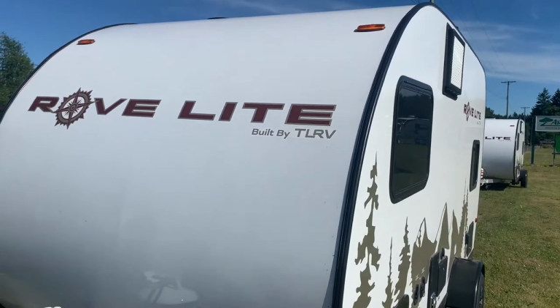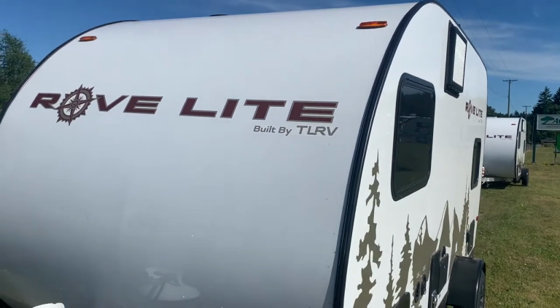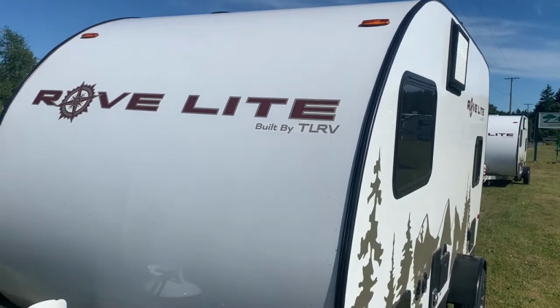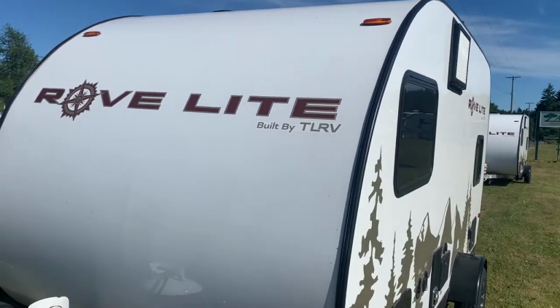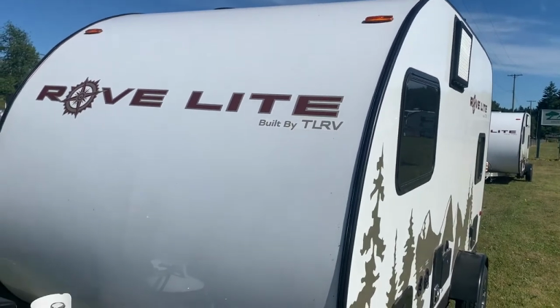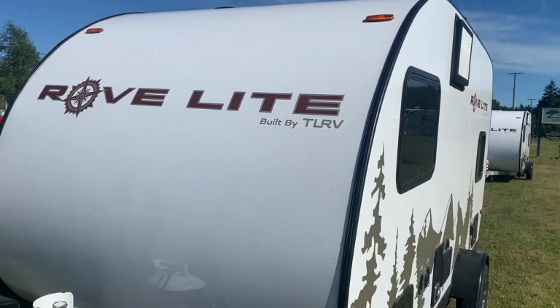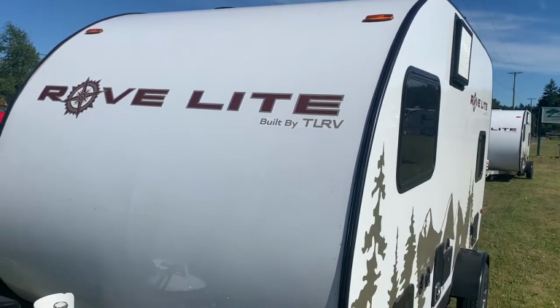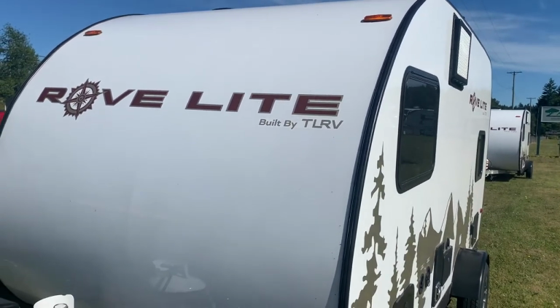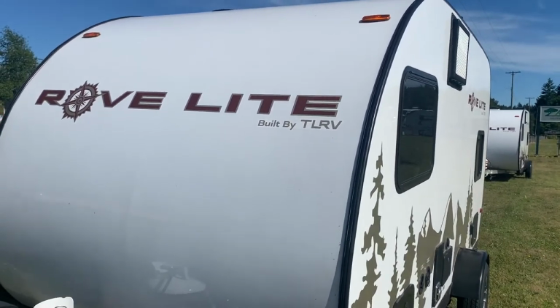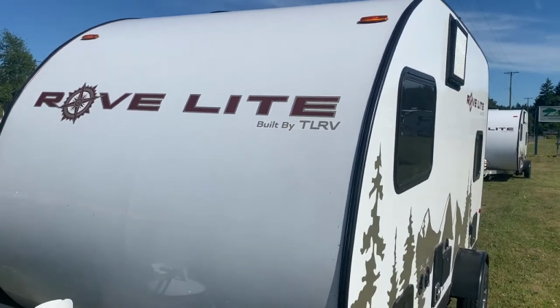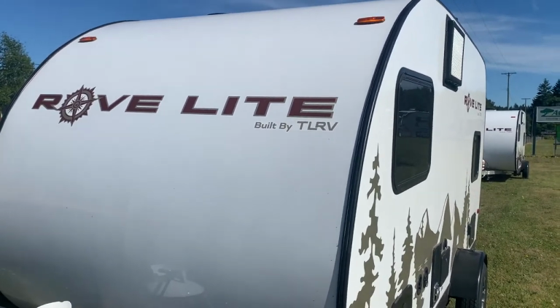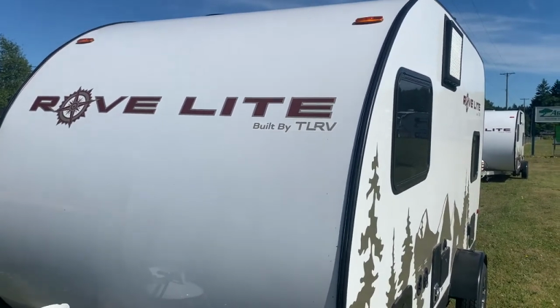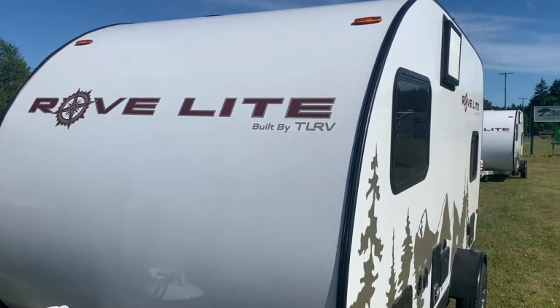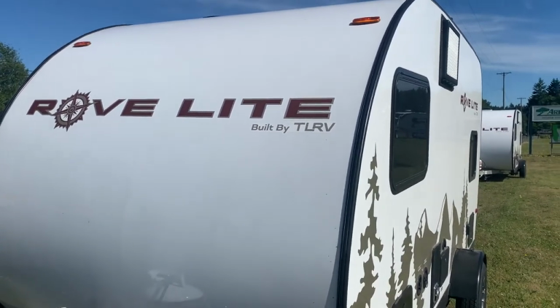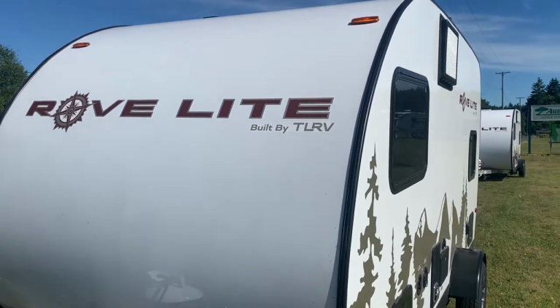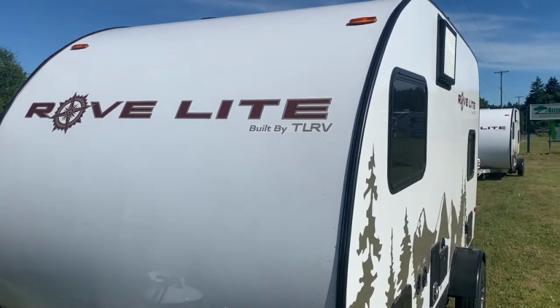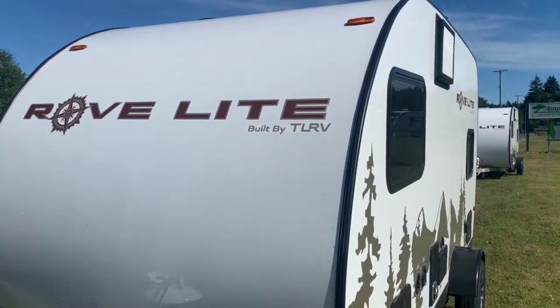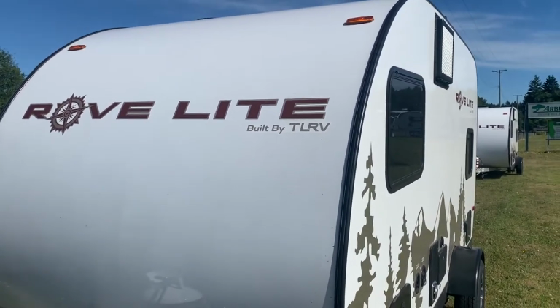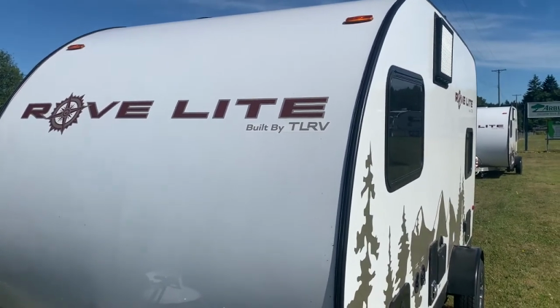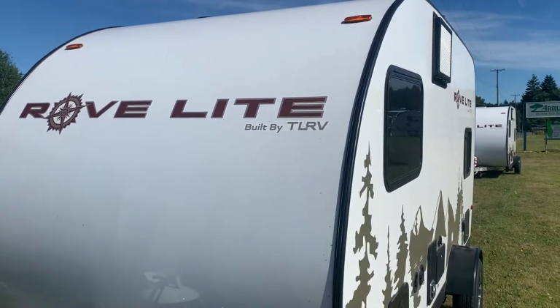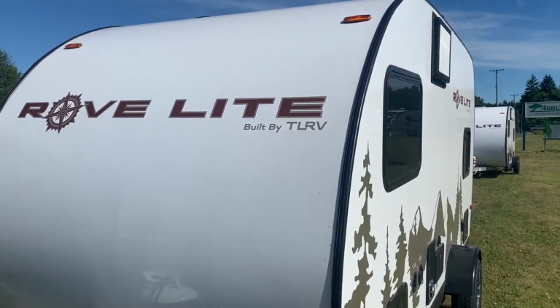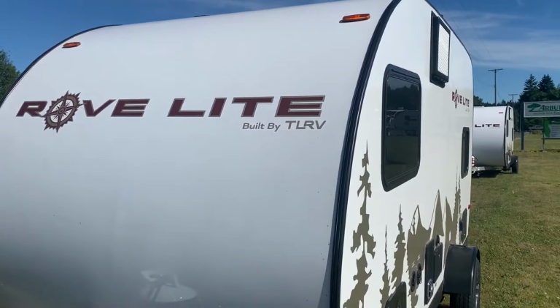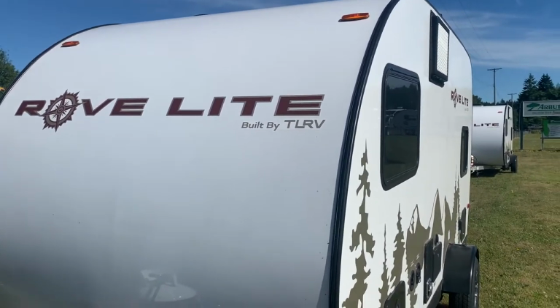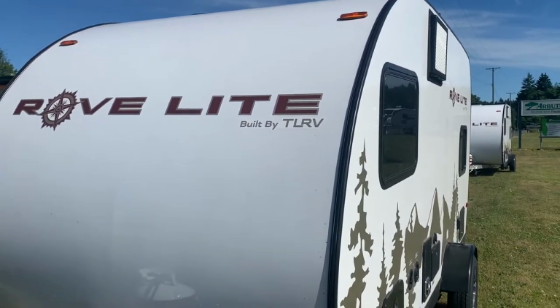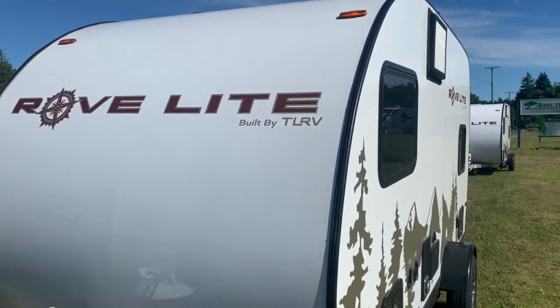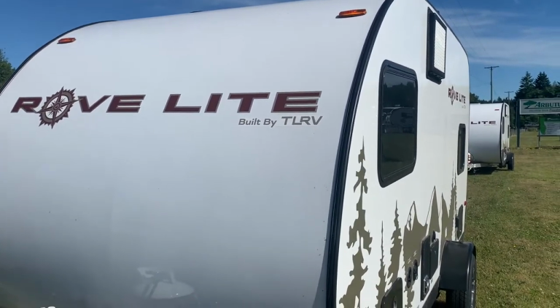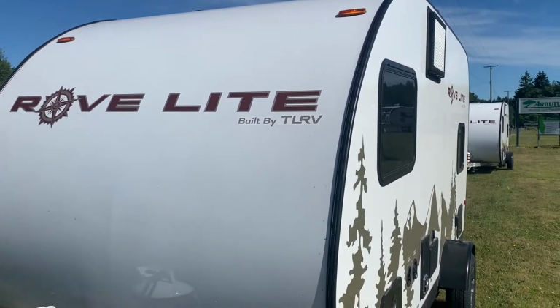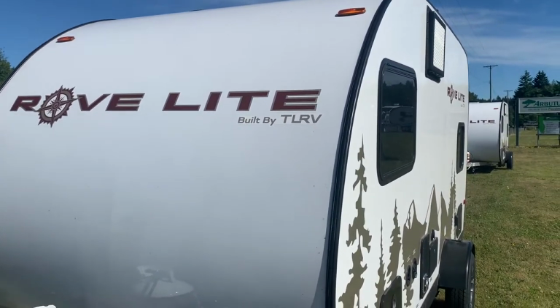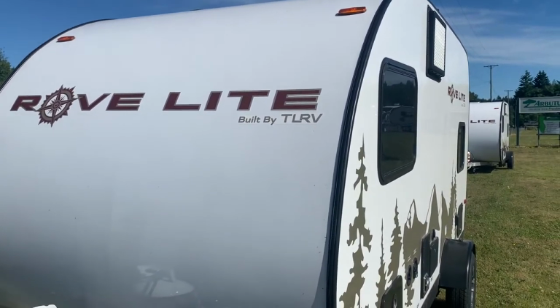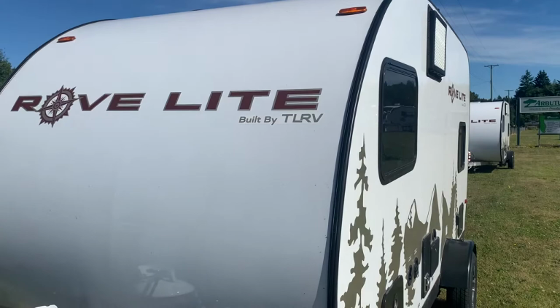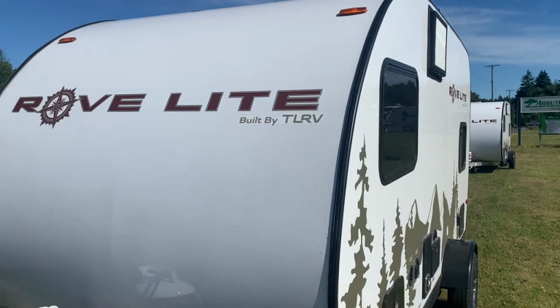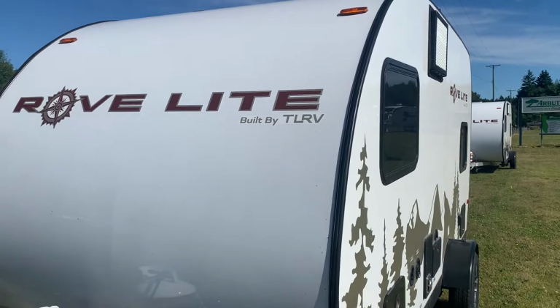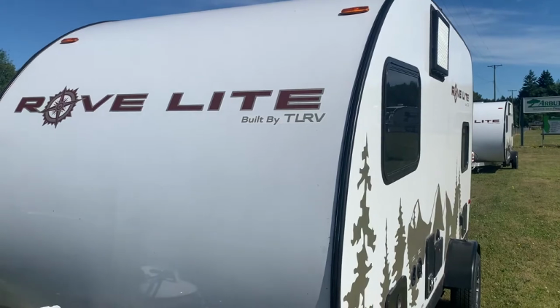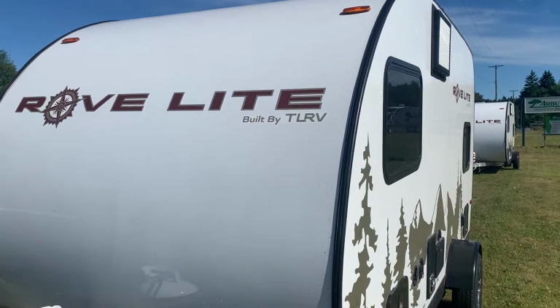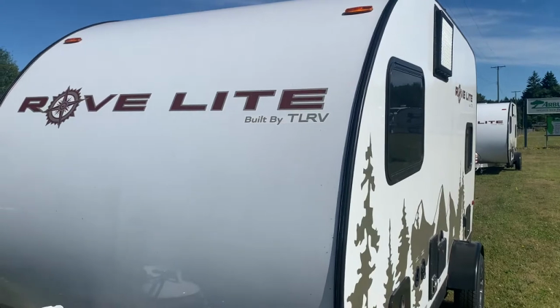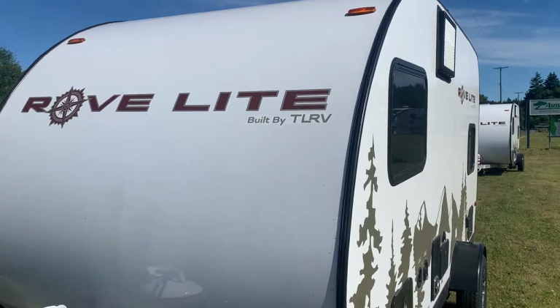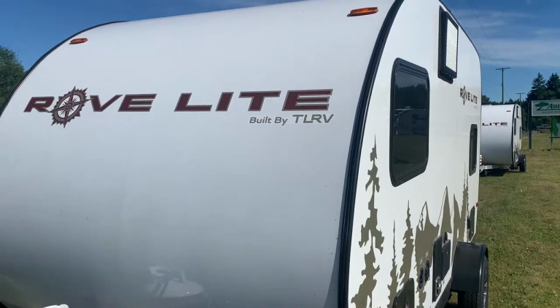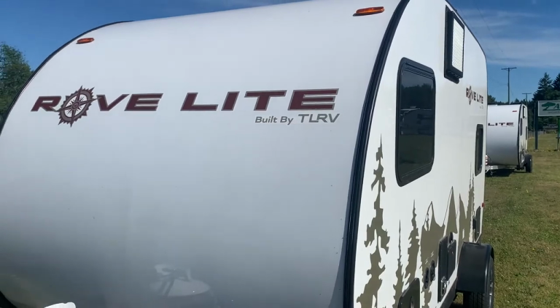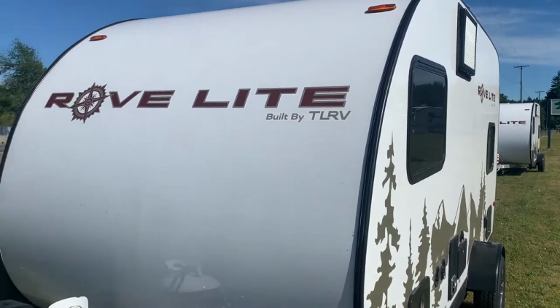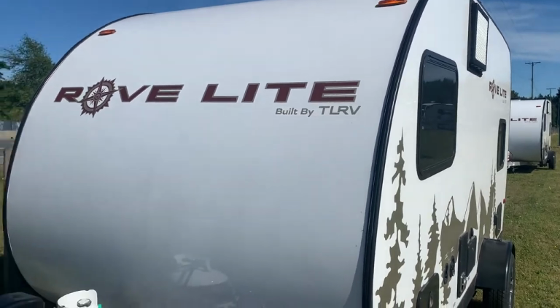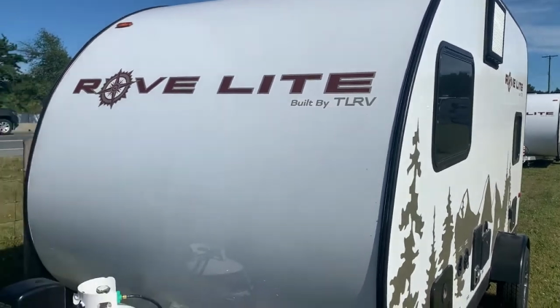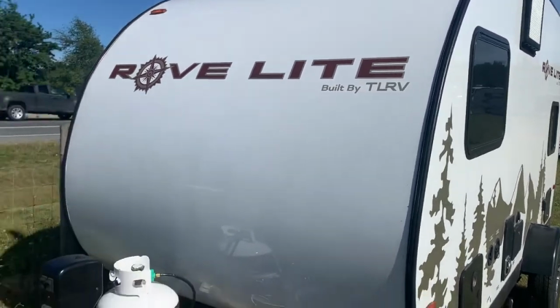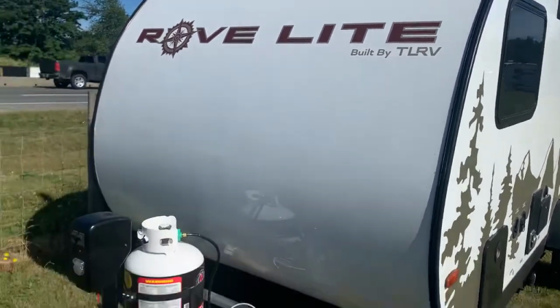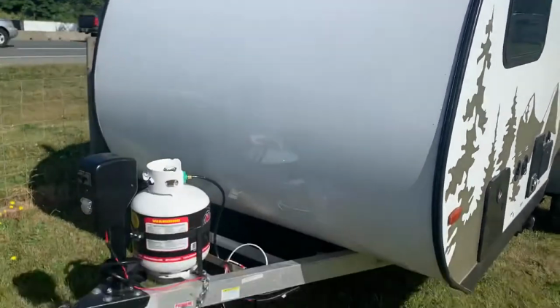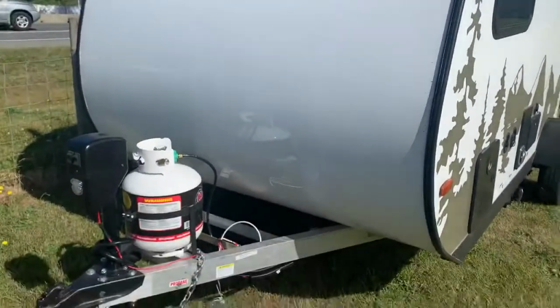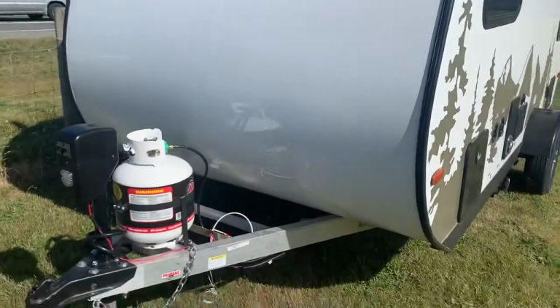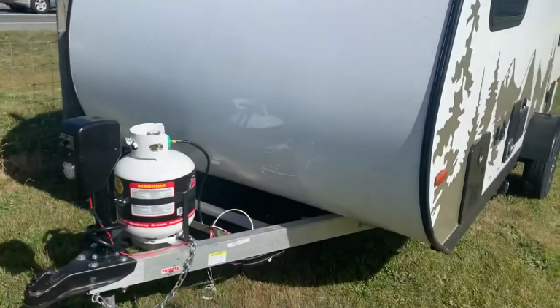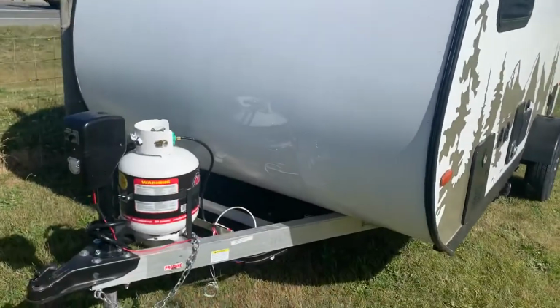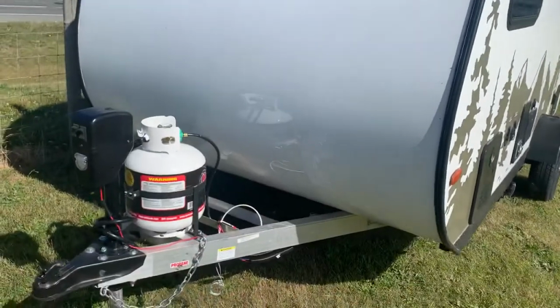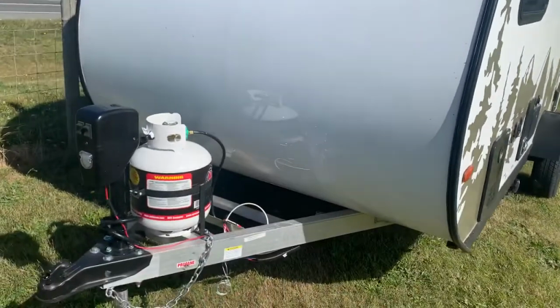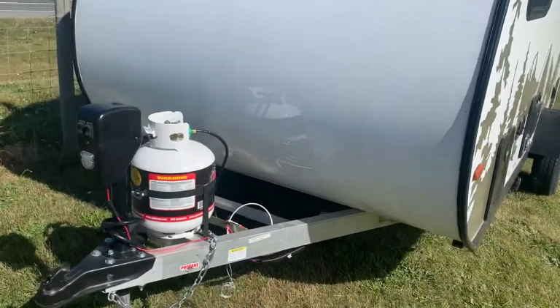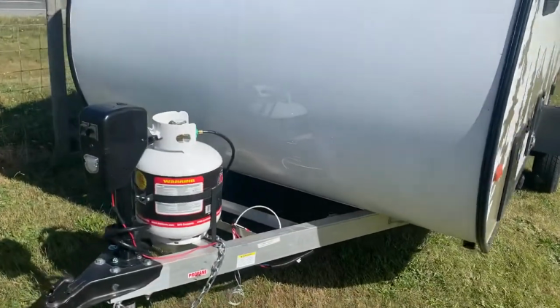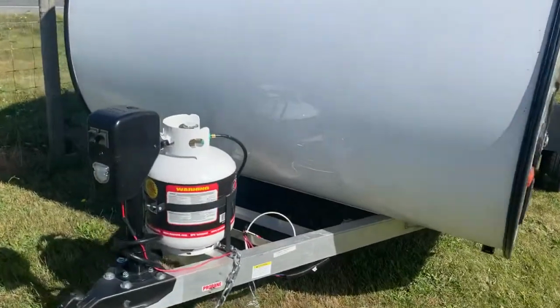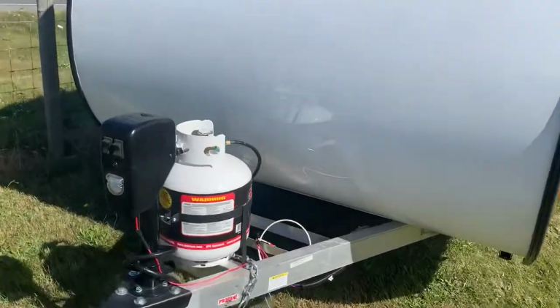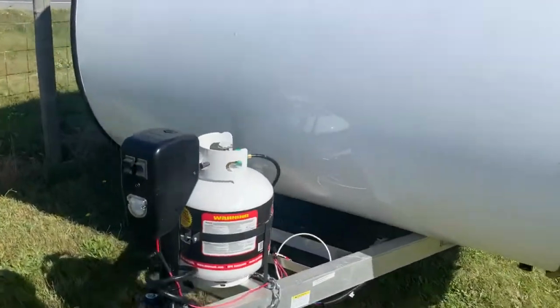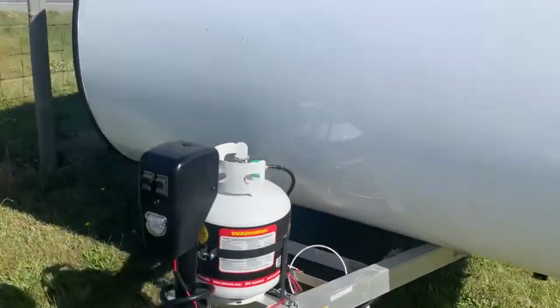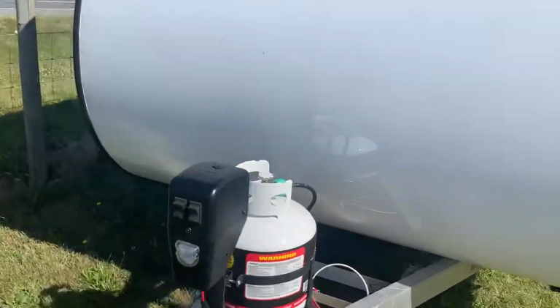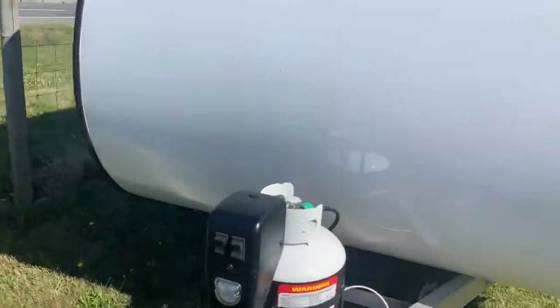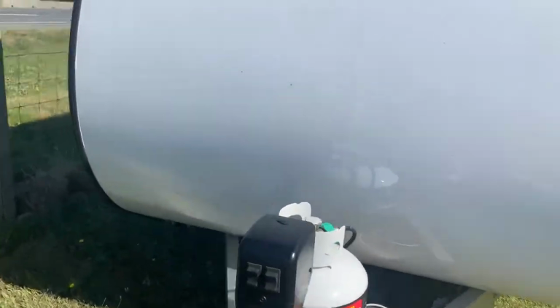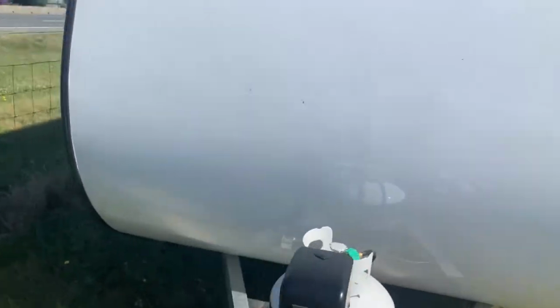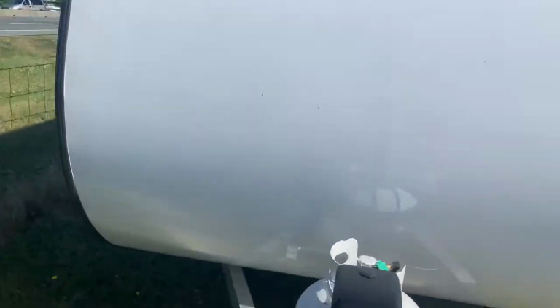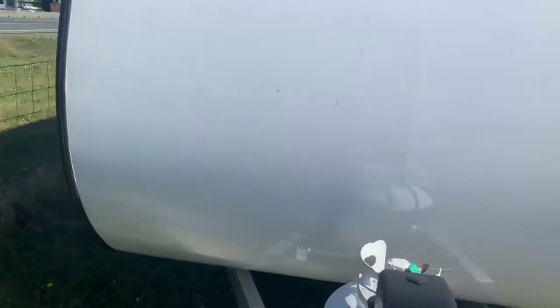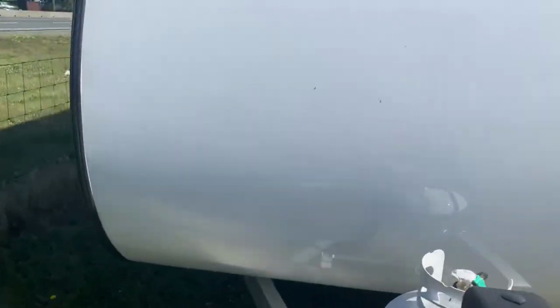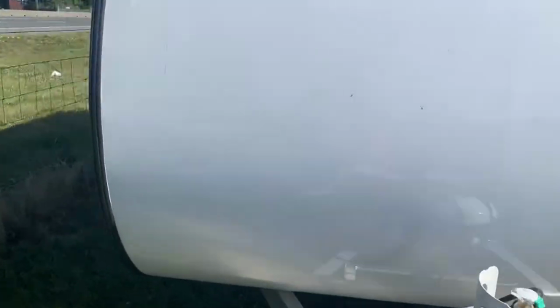This trailer just arrived. It's a Rove Lite built by Travellite RV. It's got a power jack. It's 16 feet.